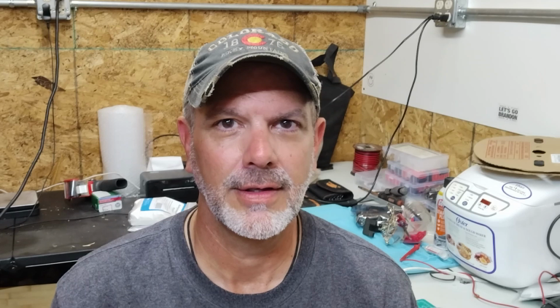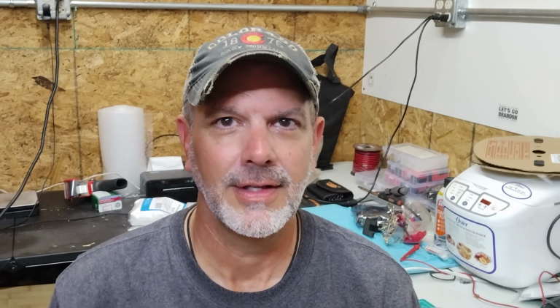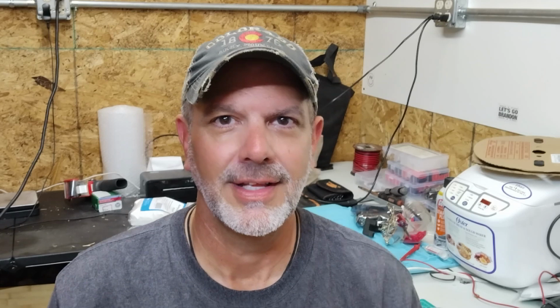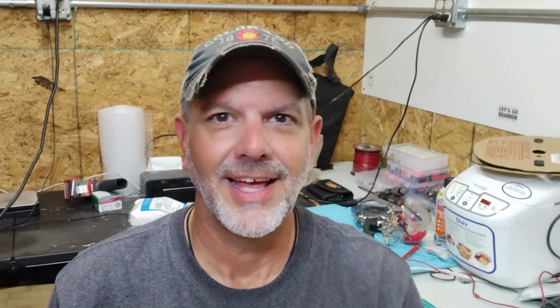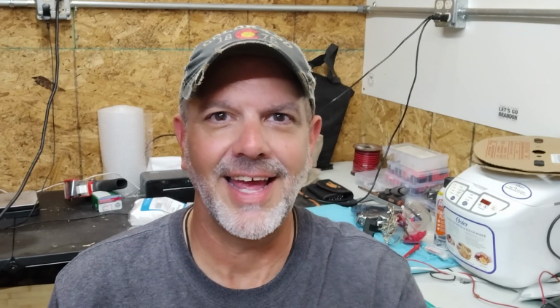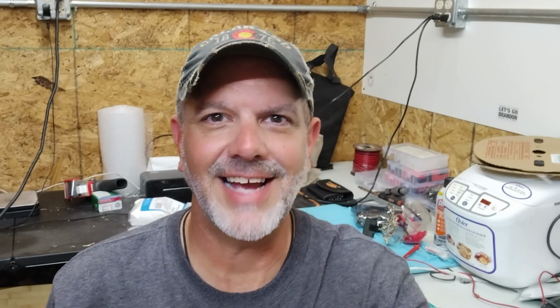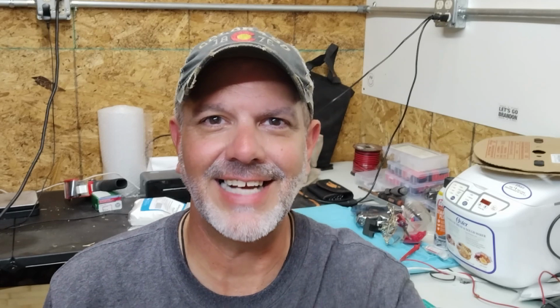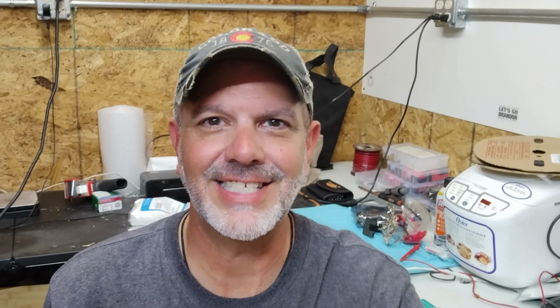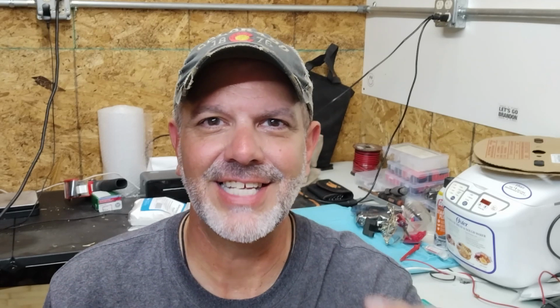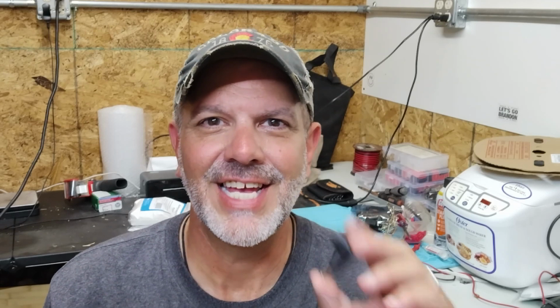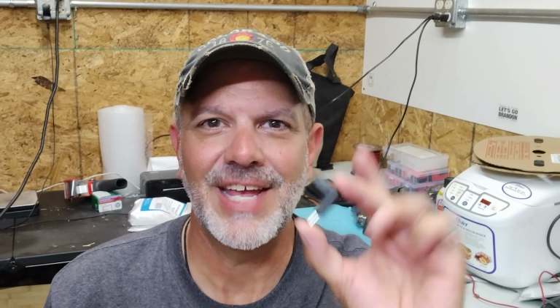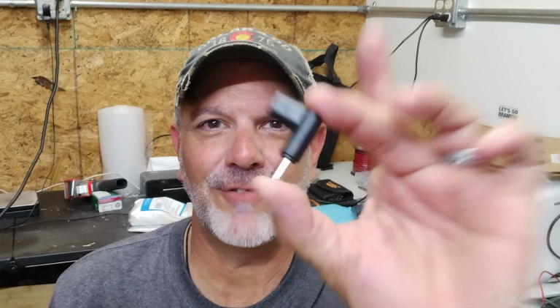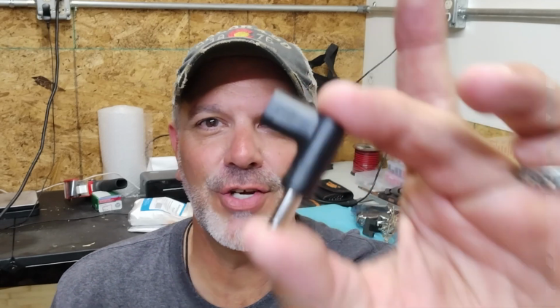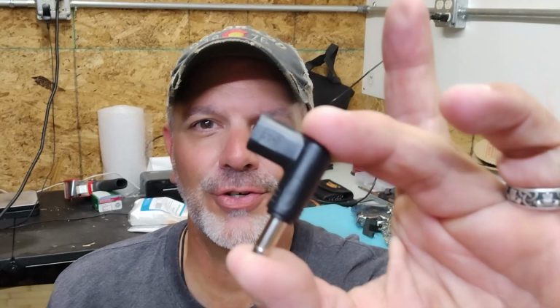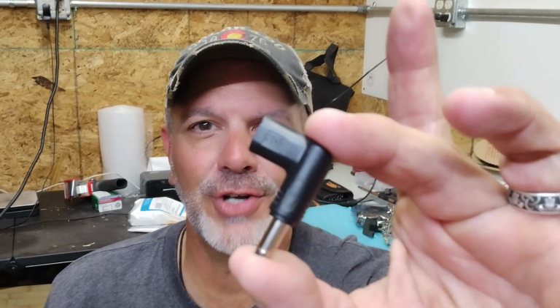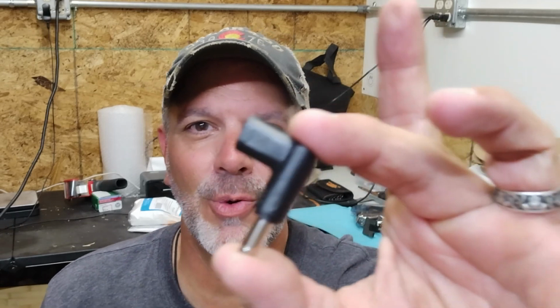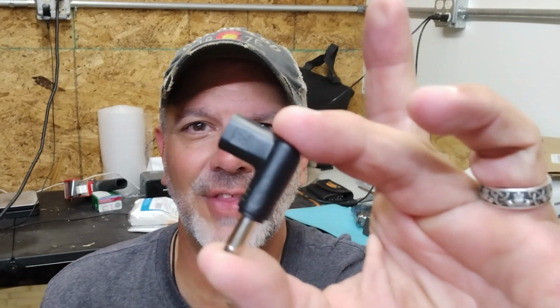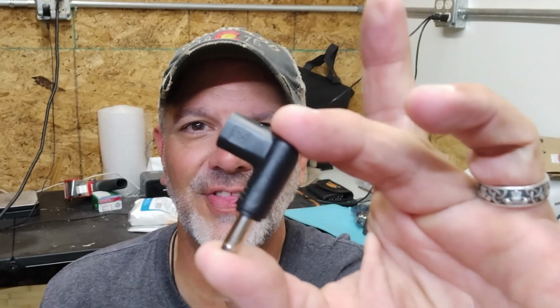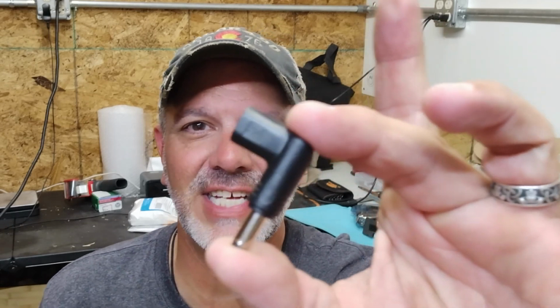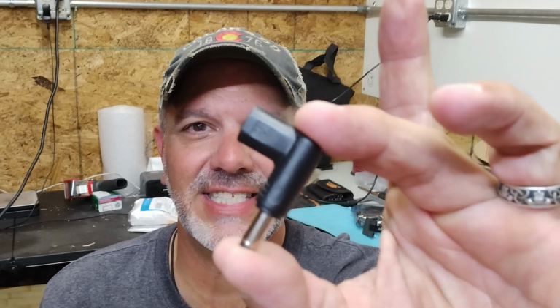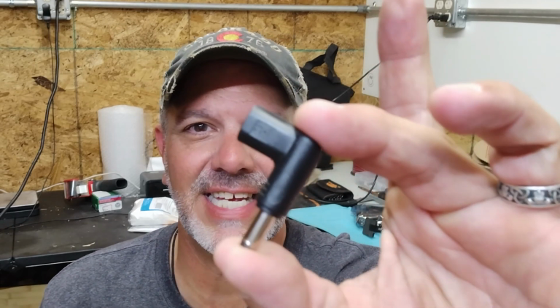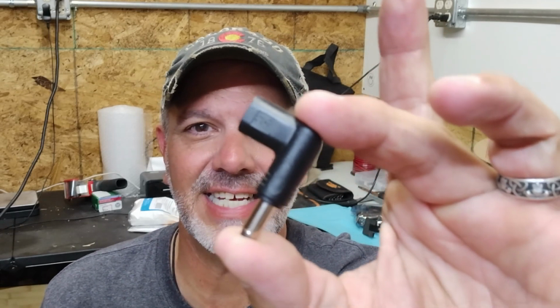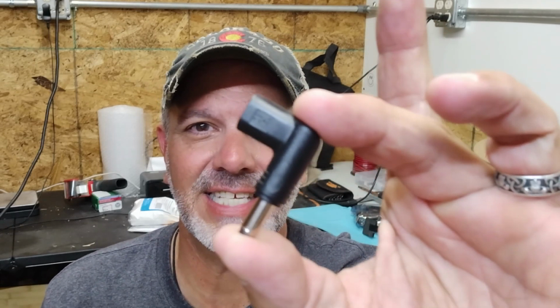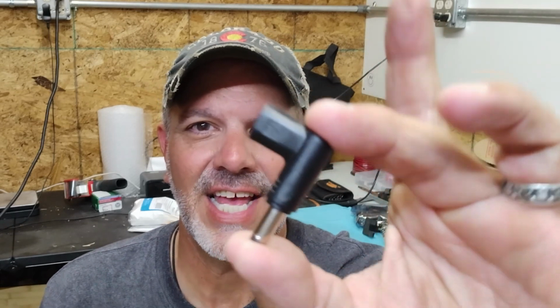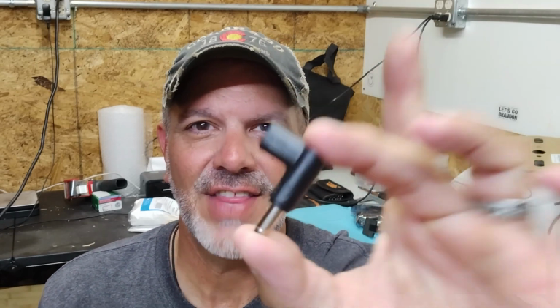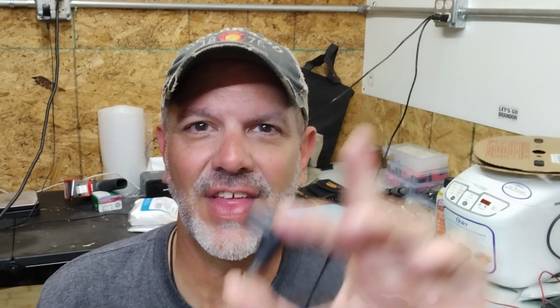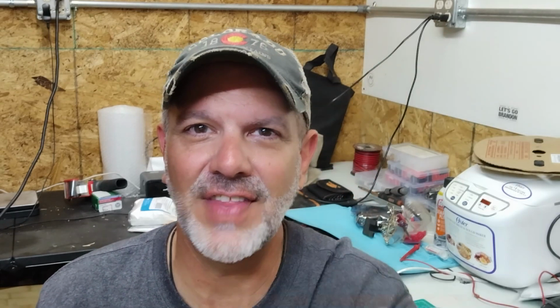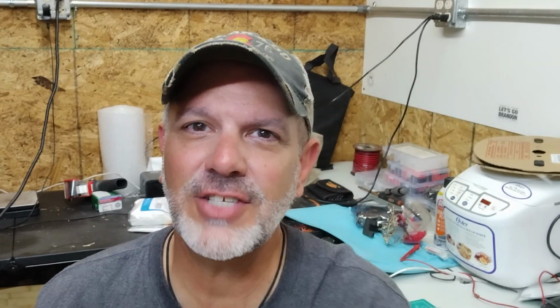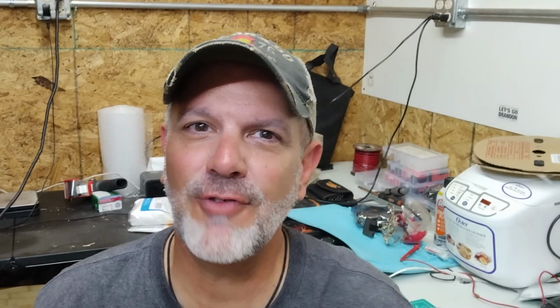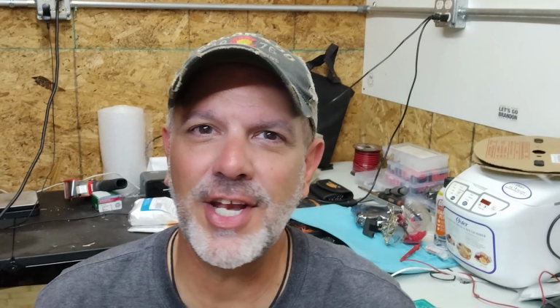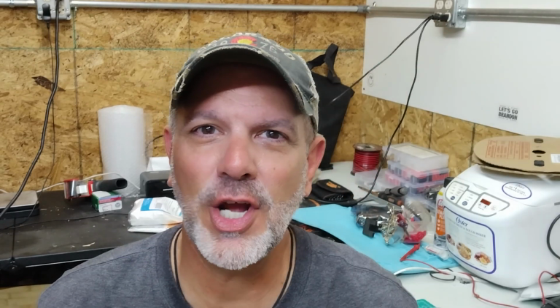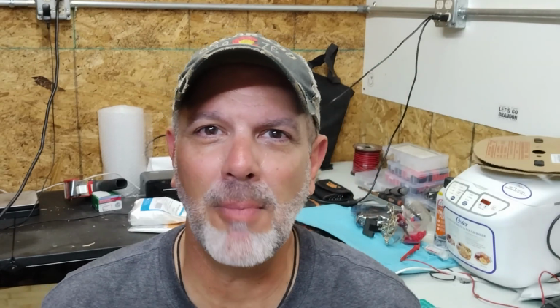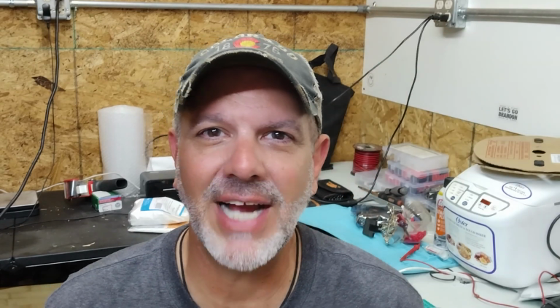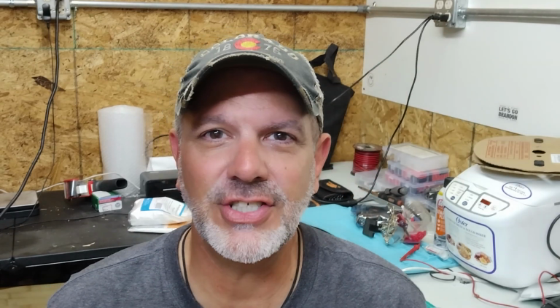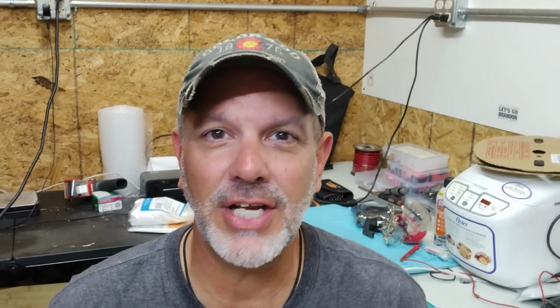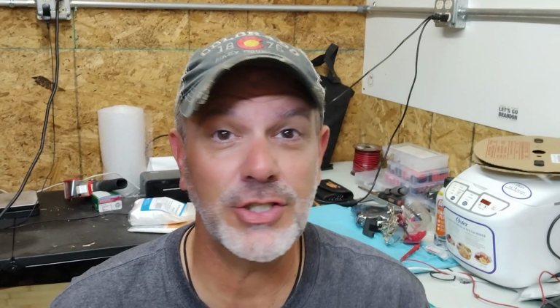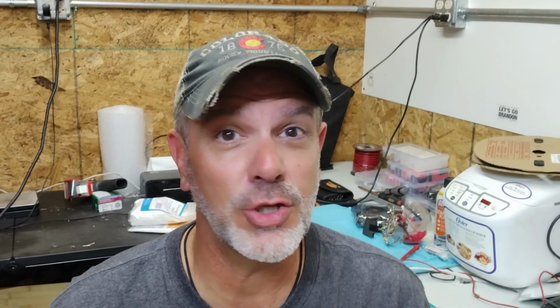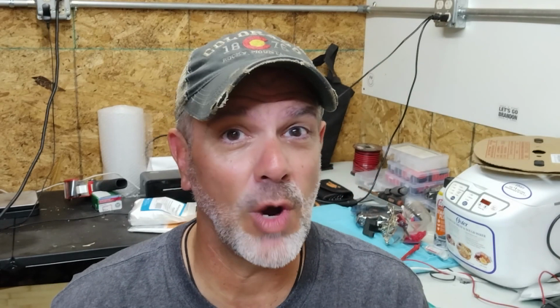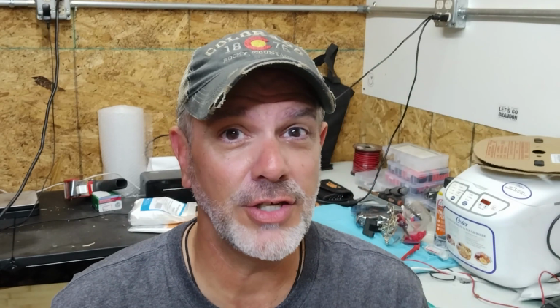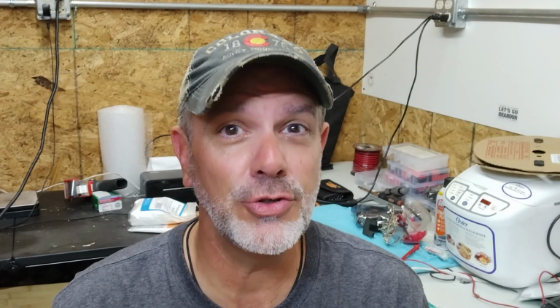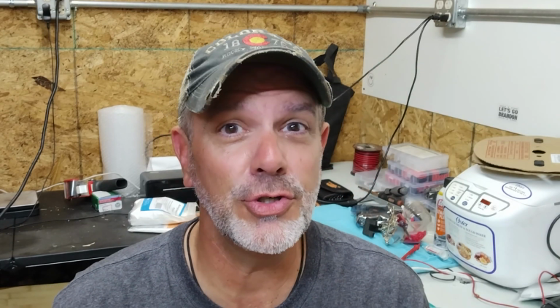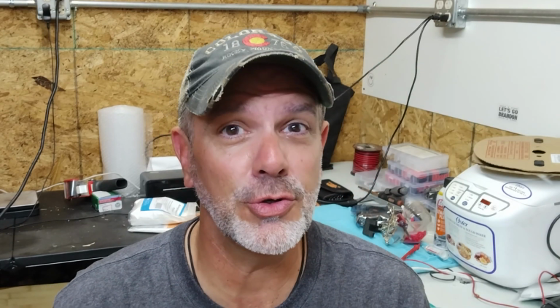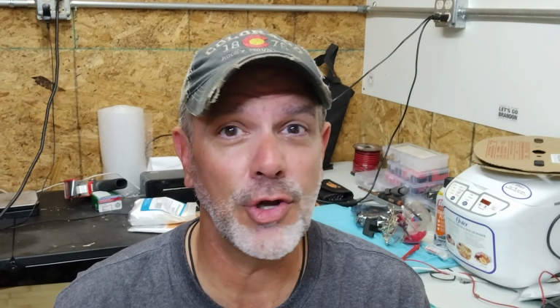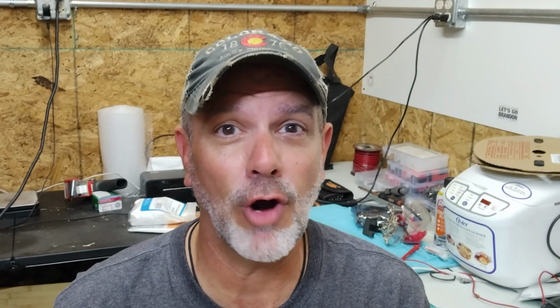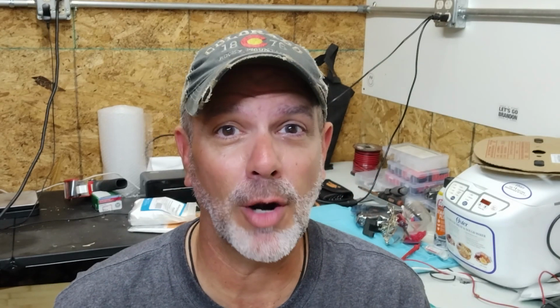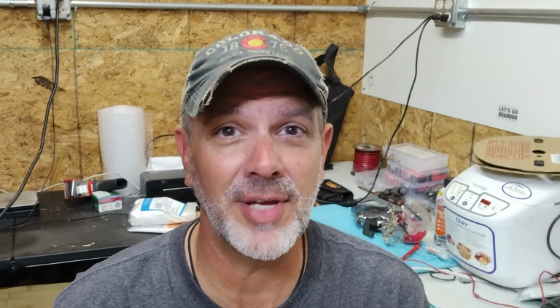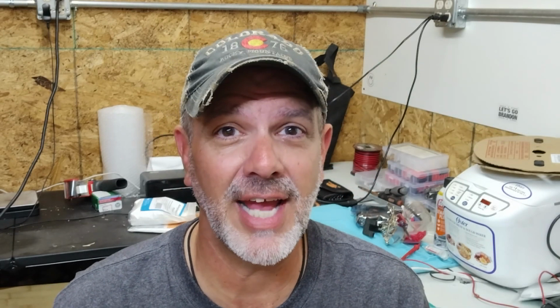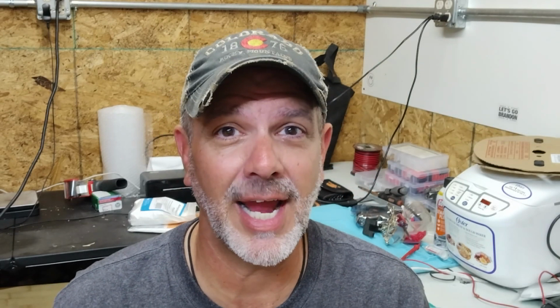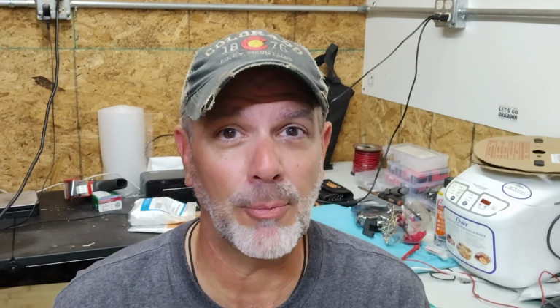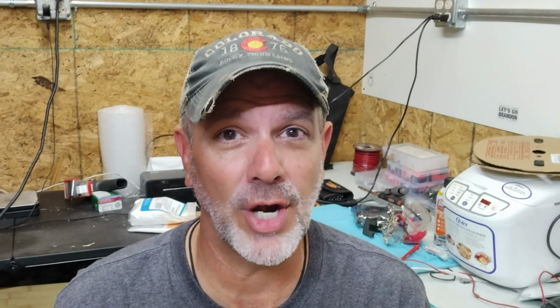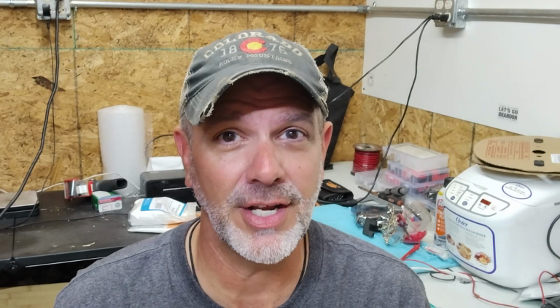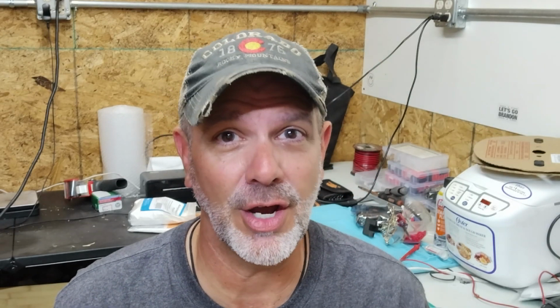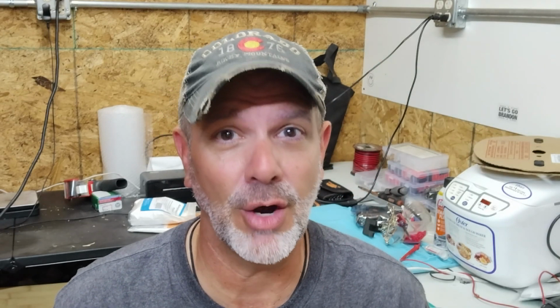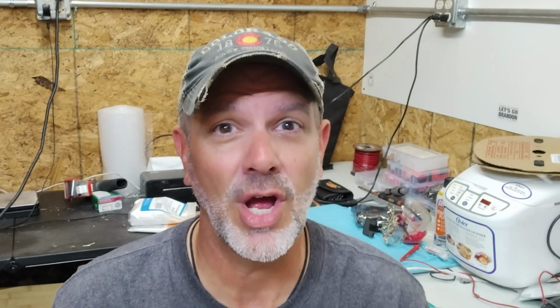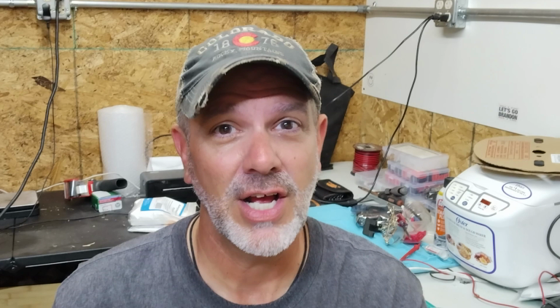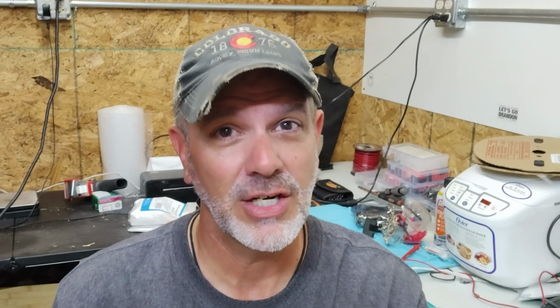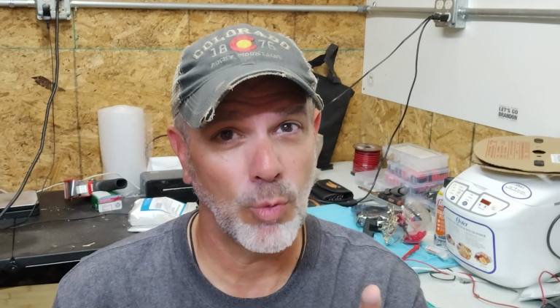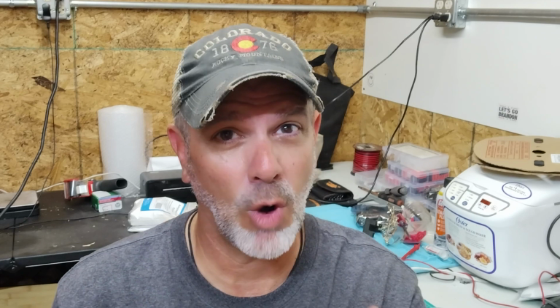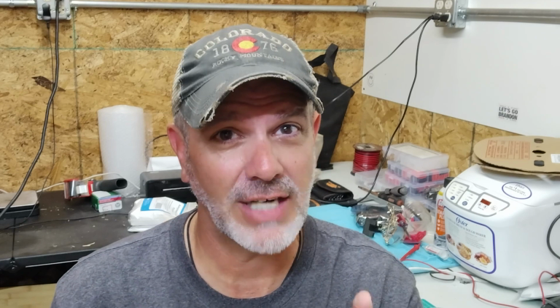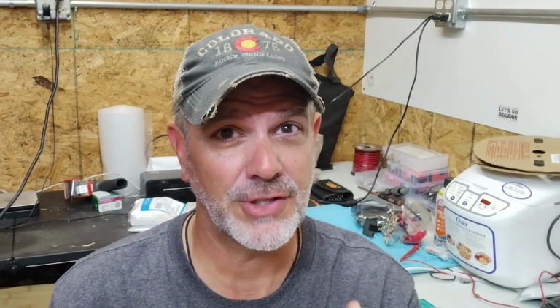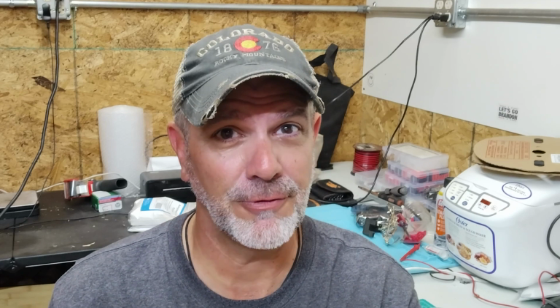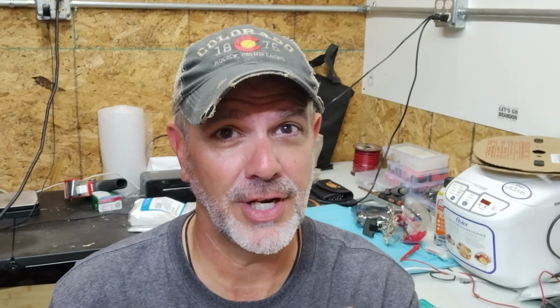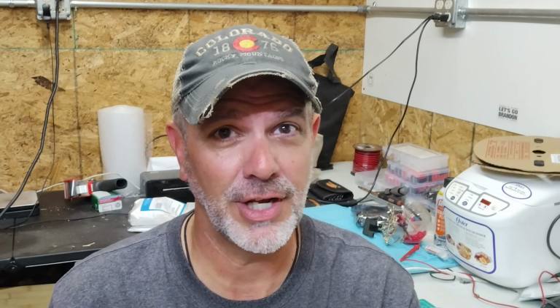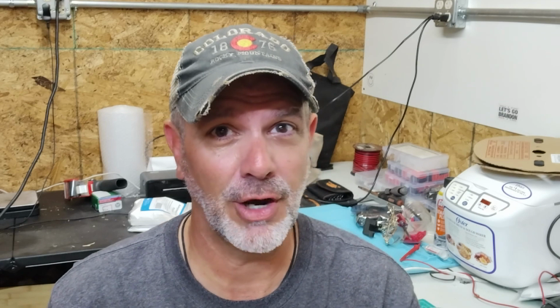Hey guys, if you don't know what this is, then this video might change the way you do QRP ham radio. Watch the video.